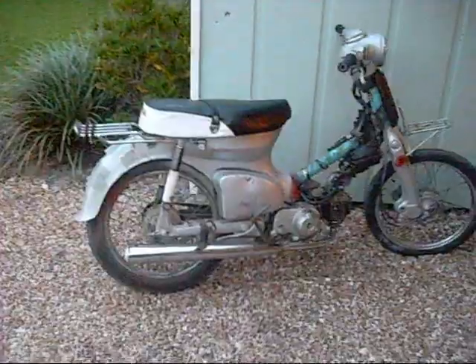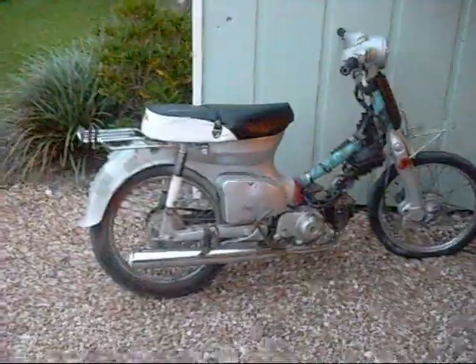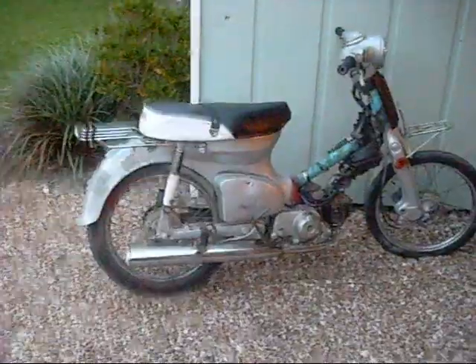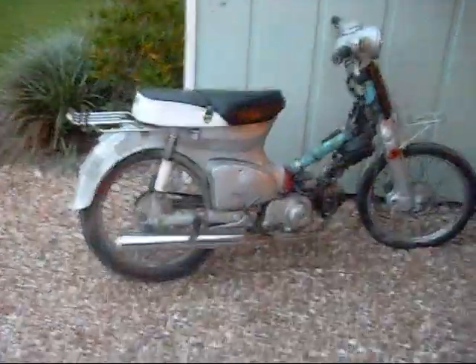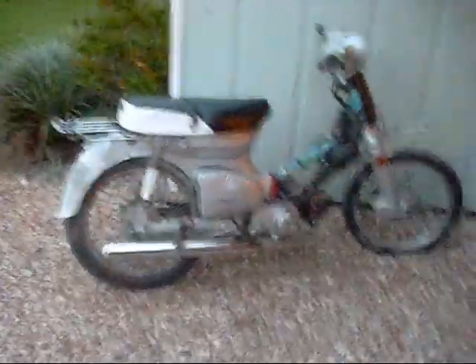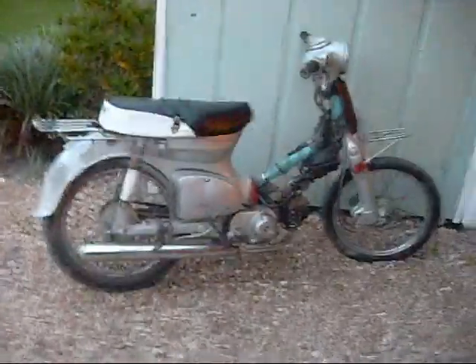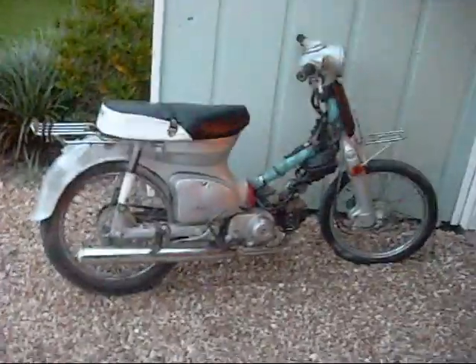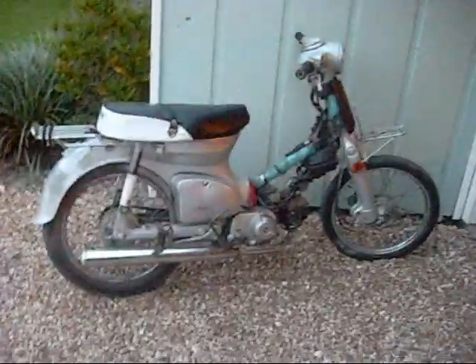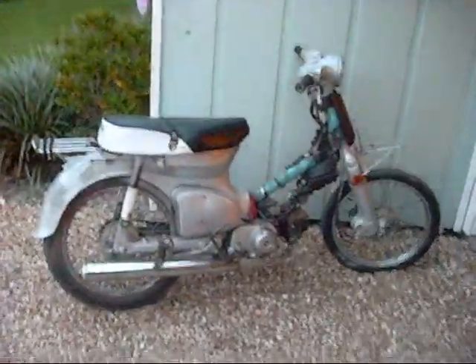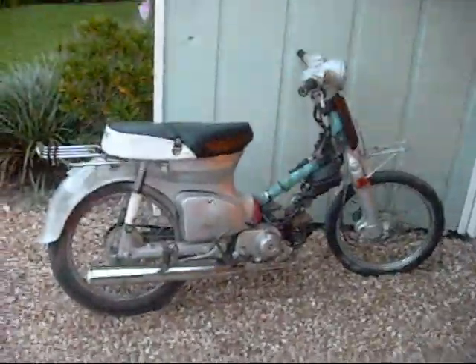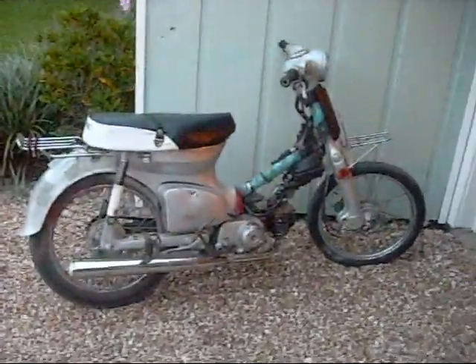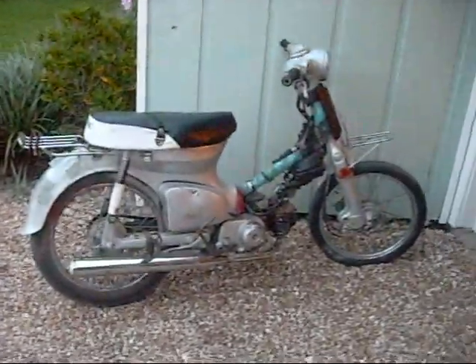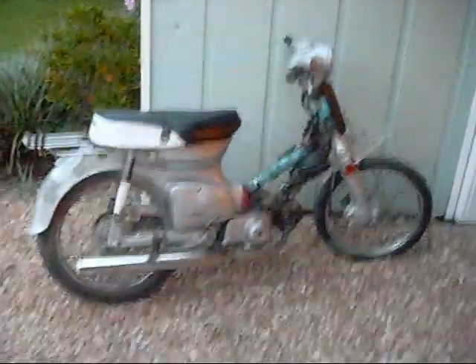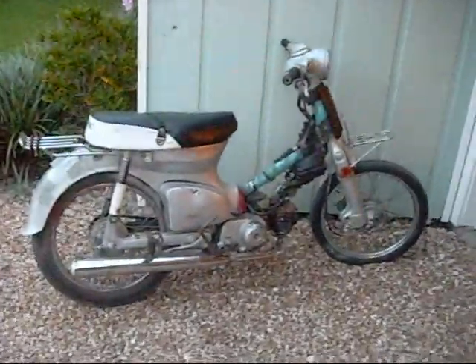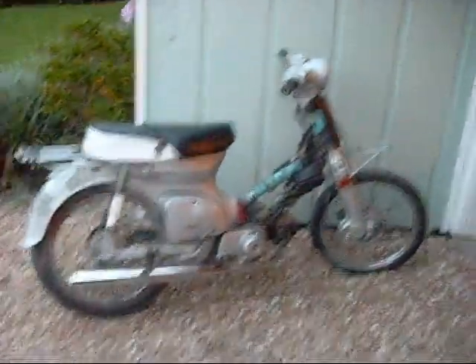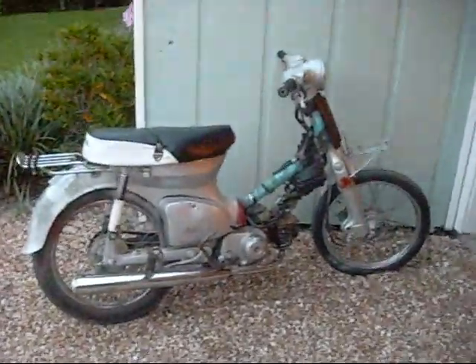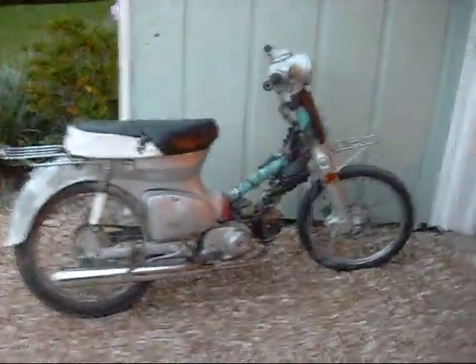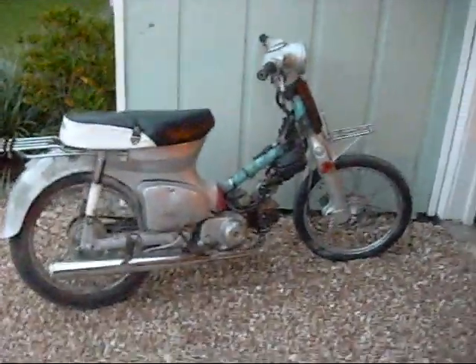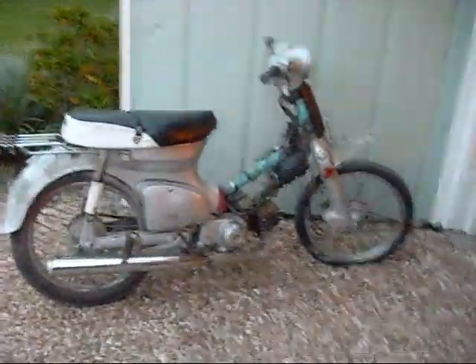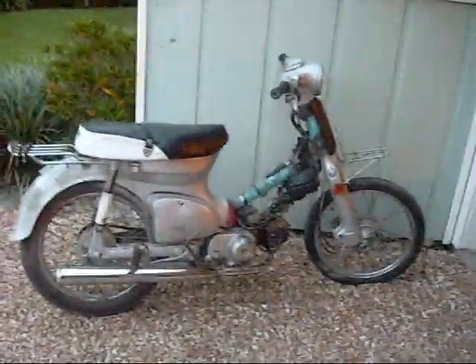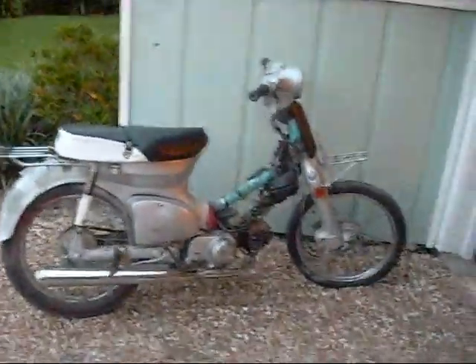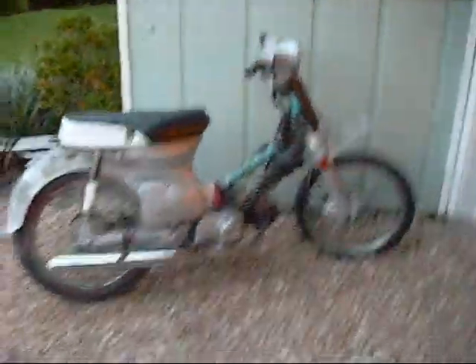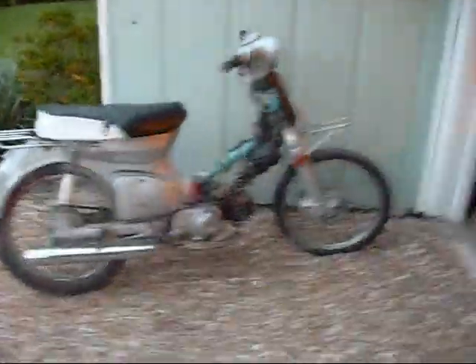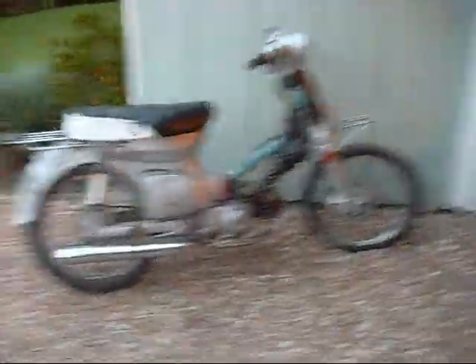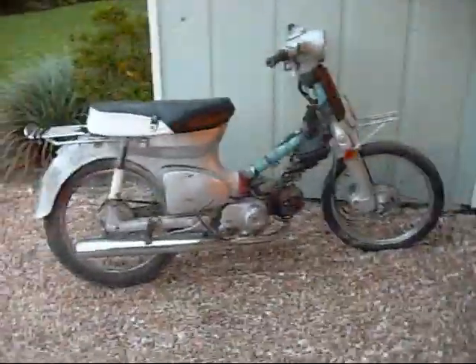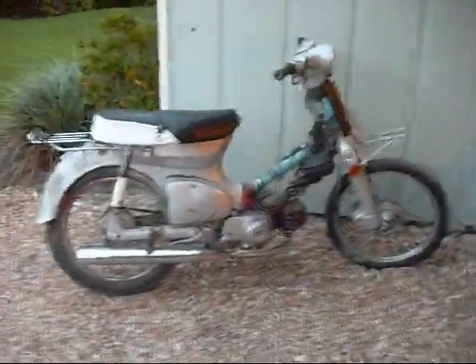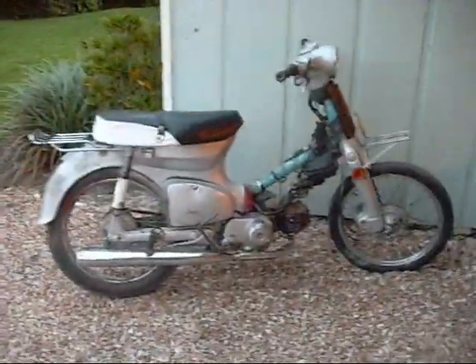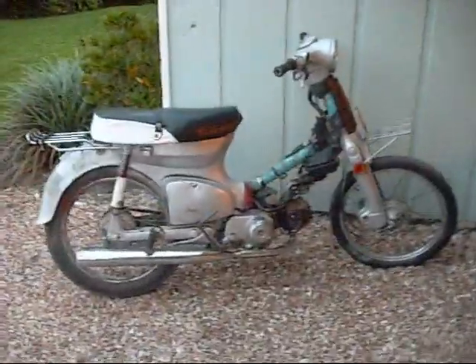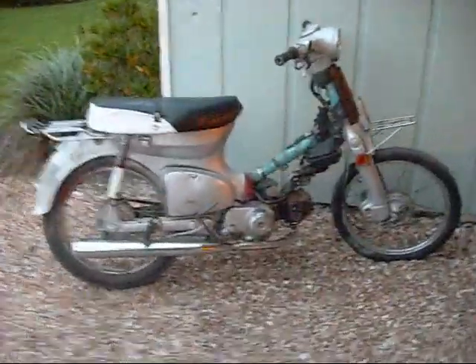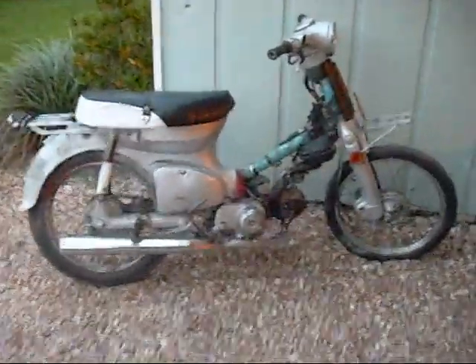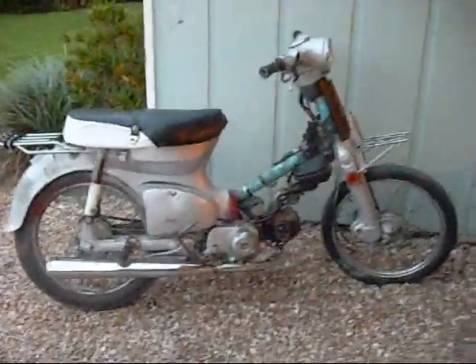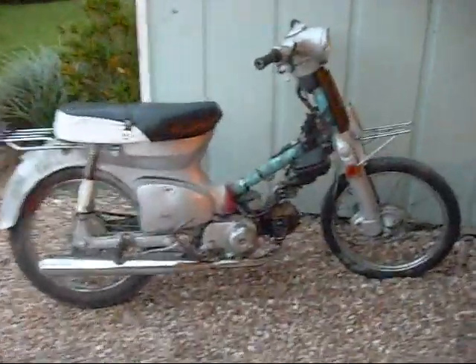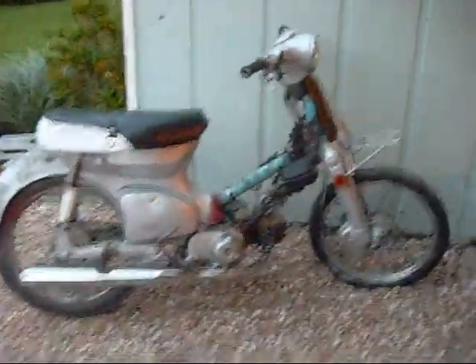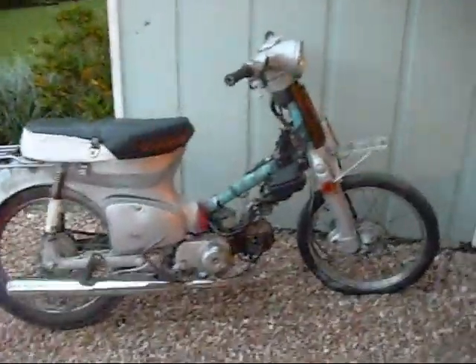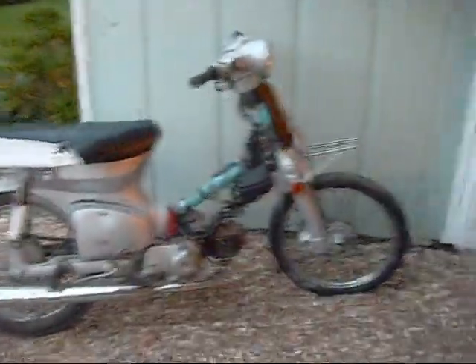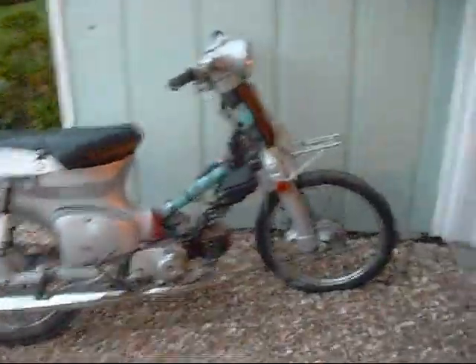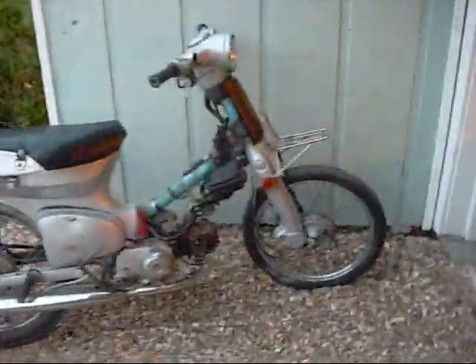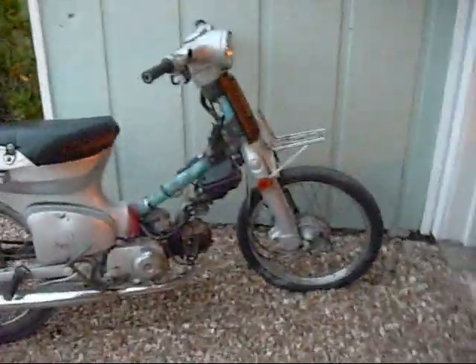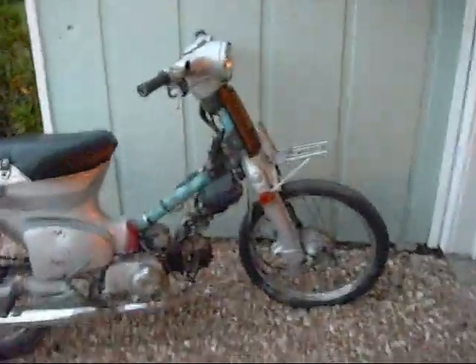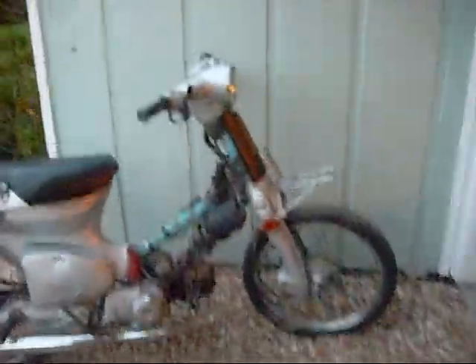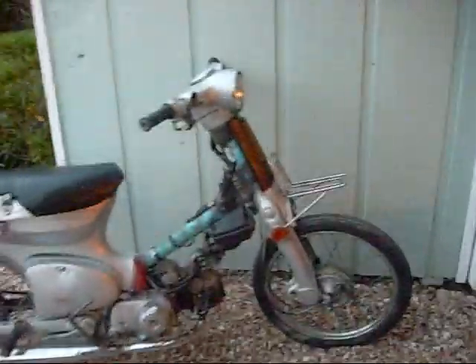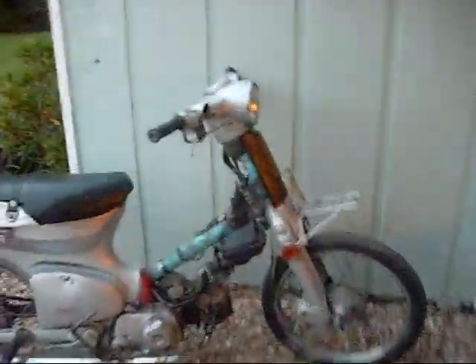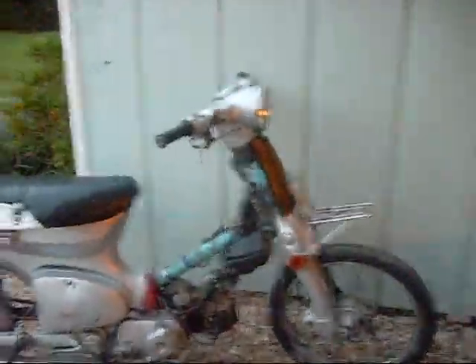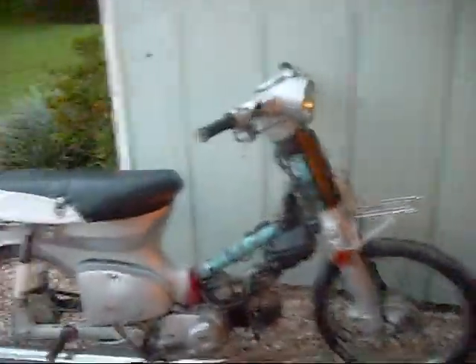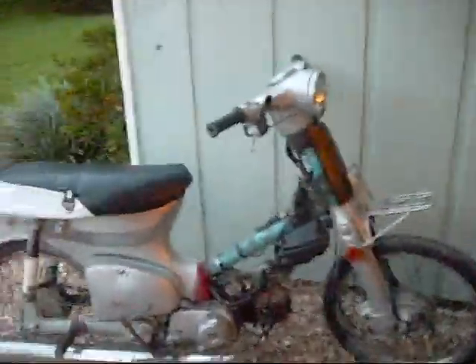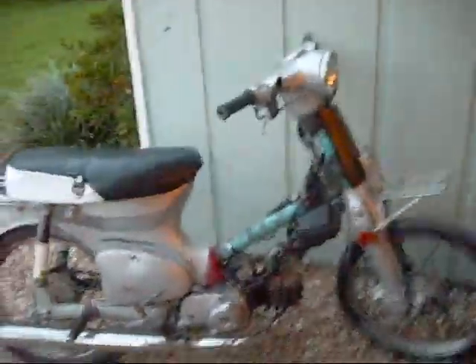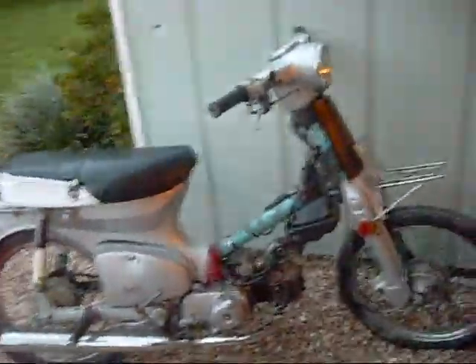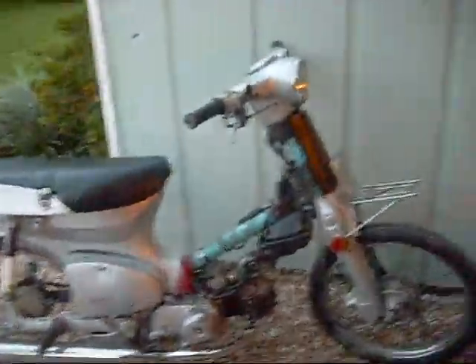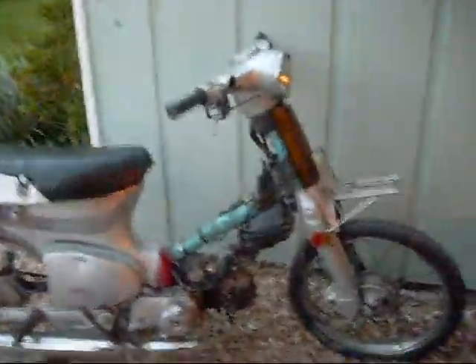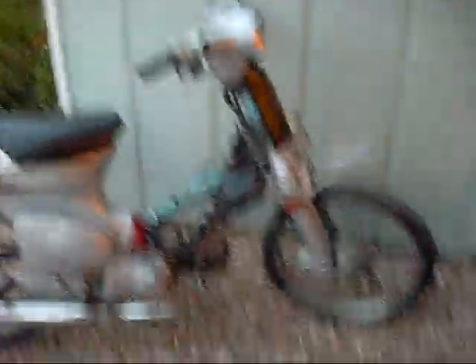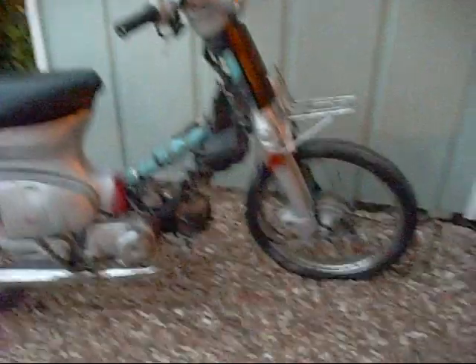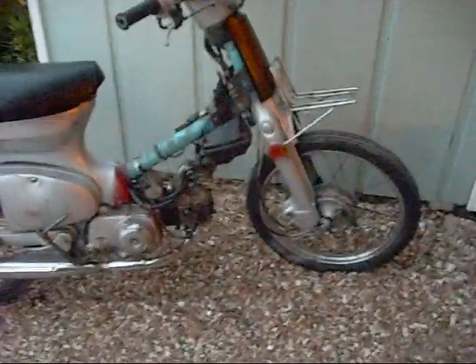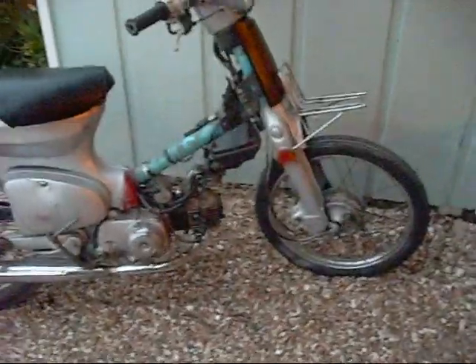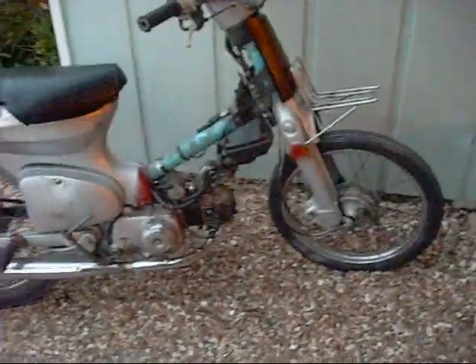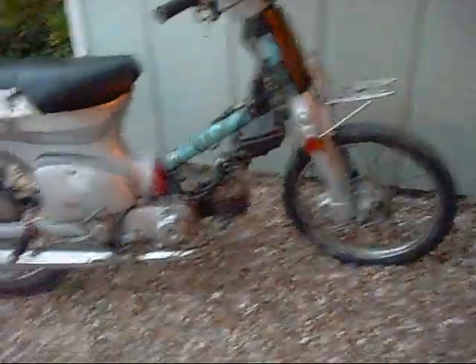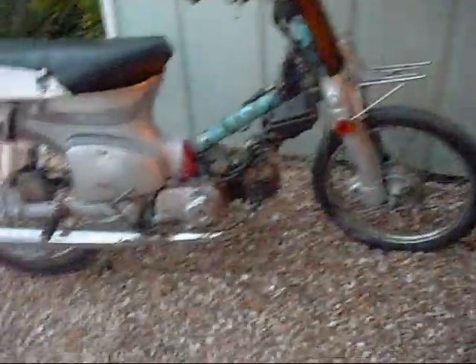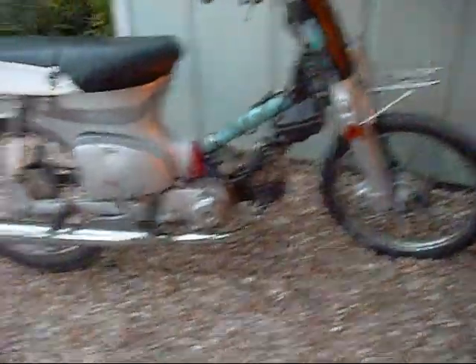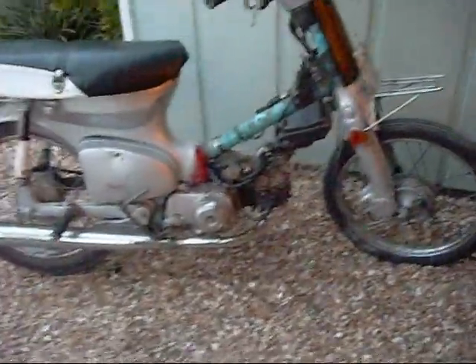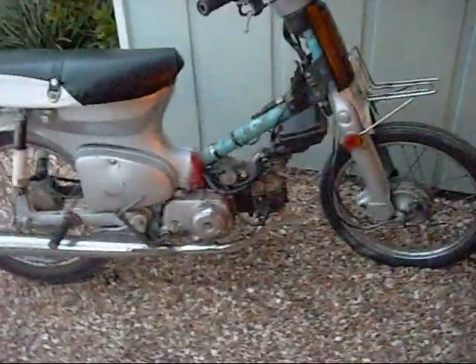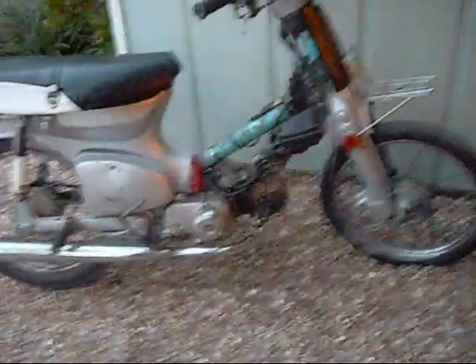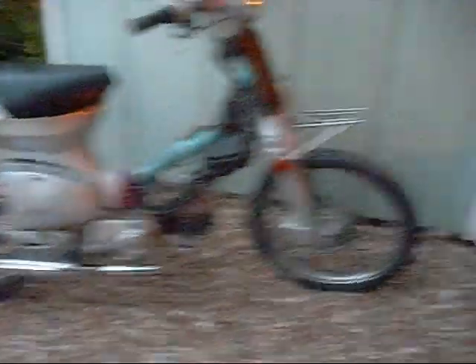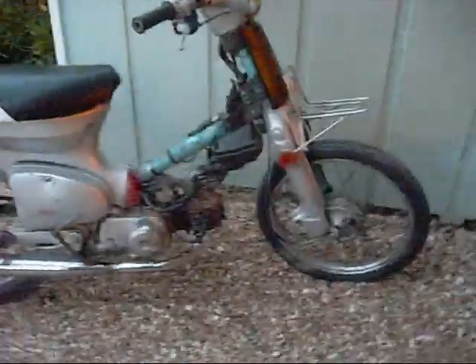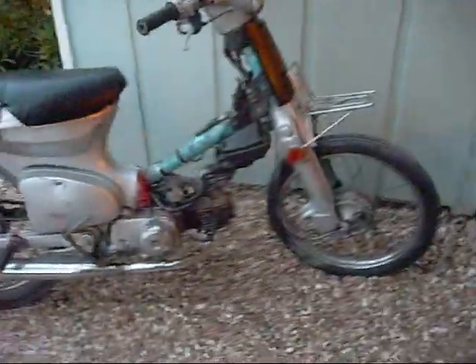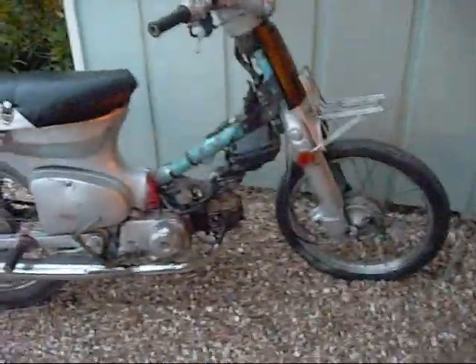It's a Honda Cub, it's the best motorcycle ever built. 60 million of them have been built, and it just clearly is the best.